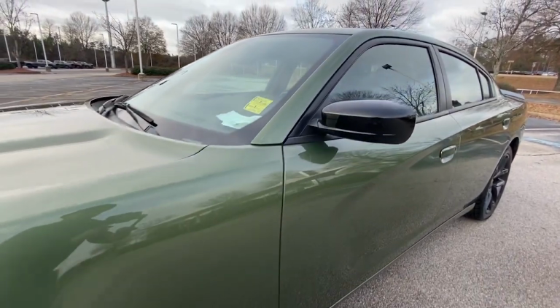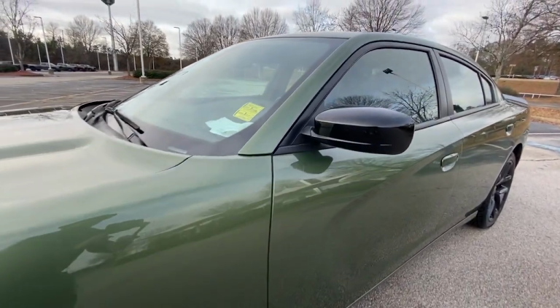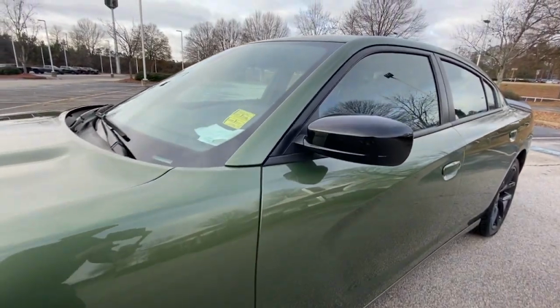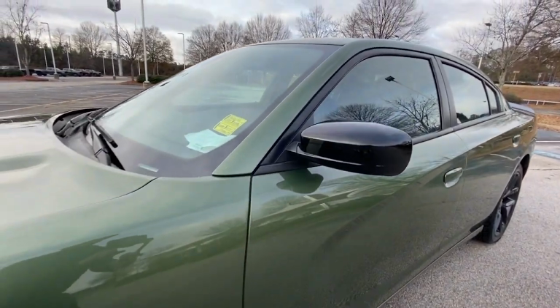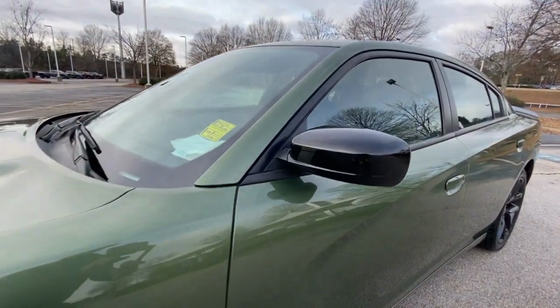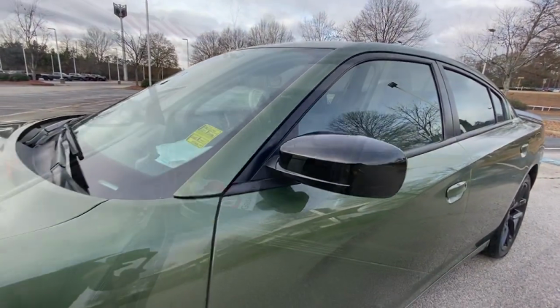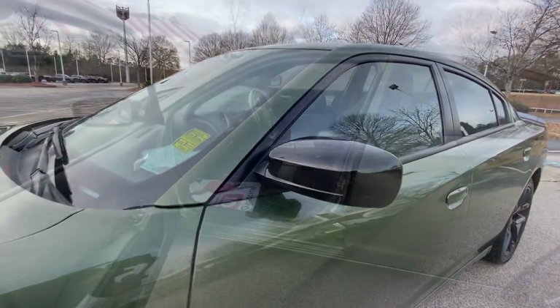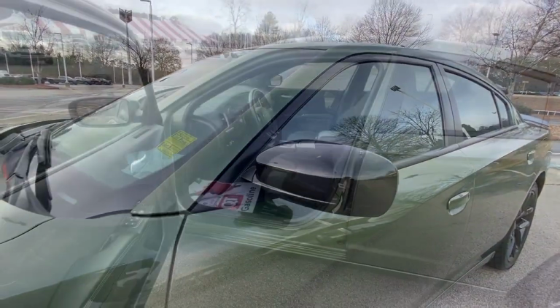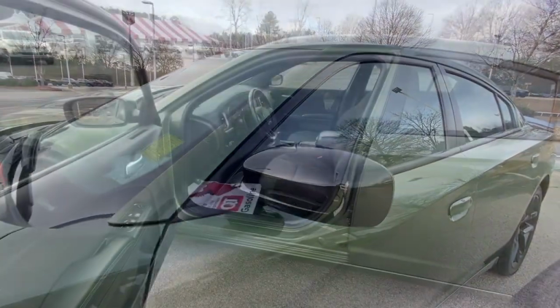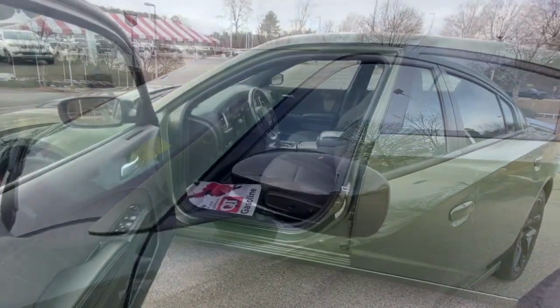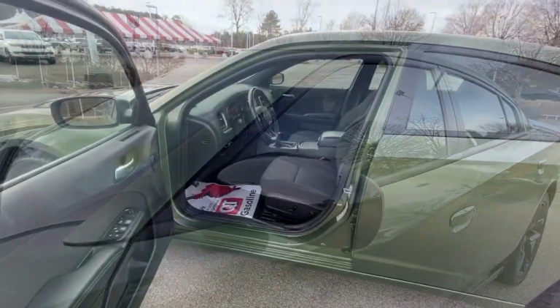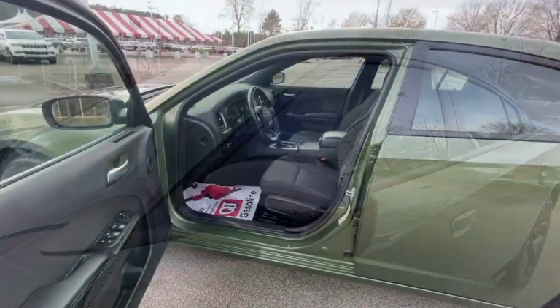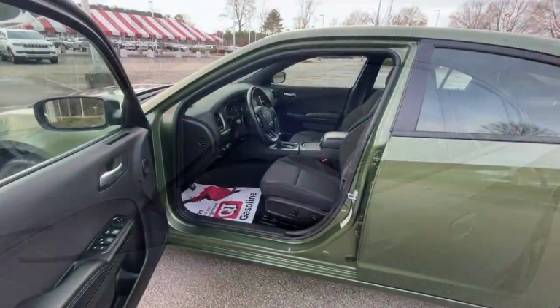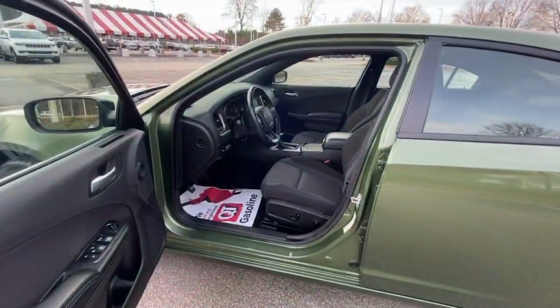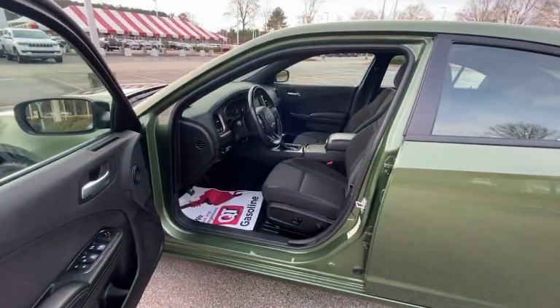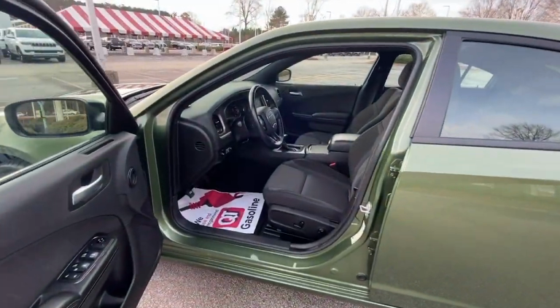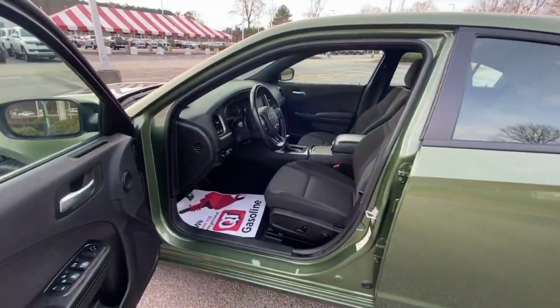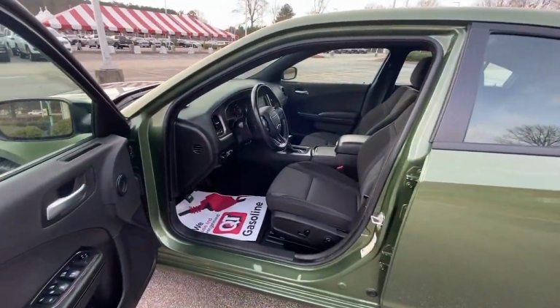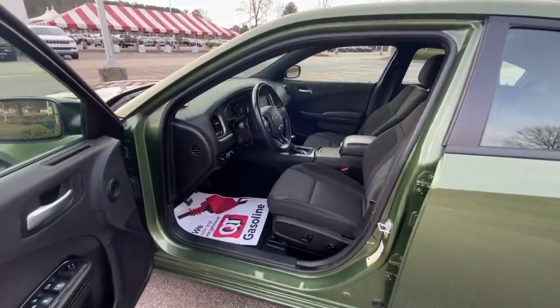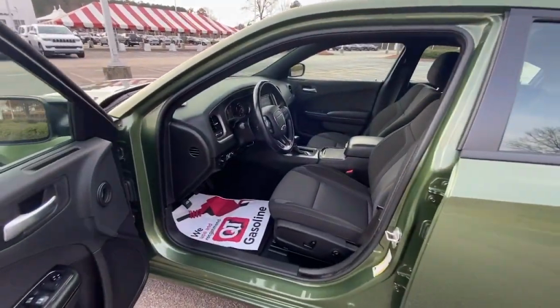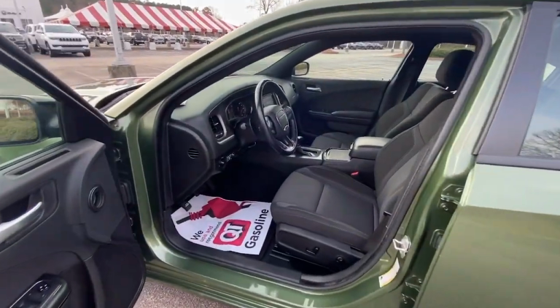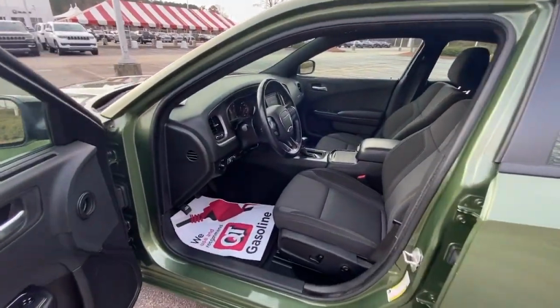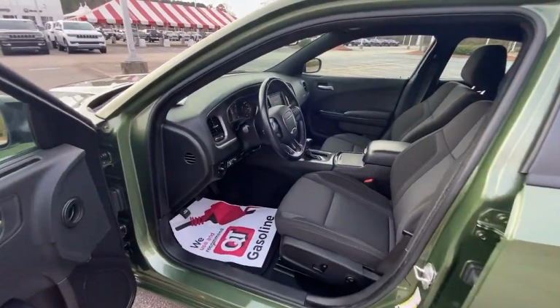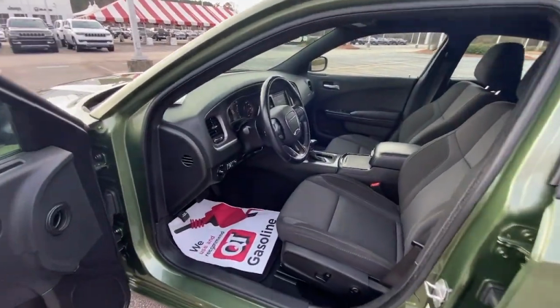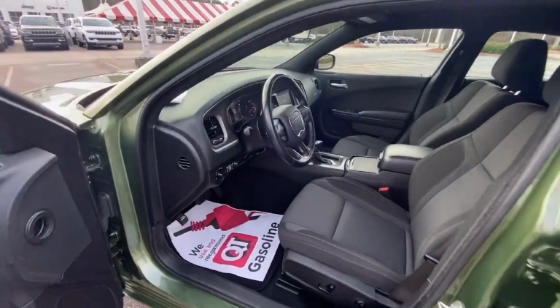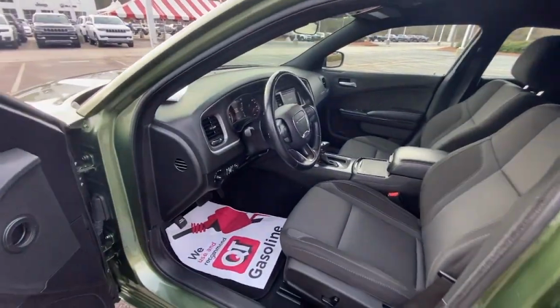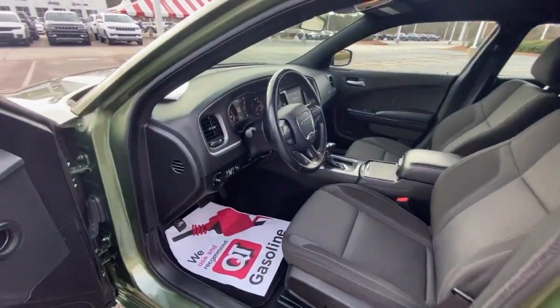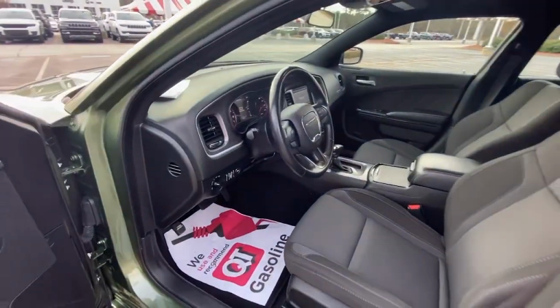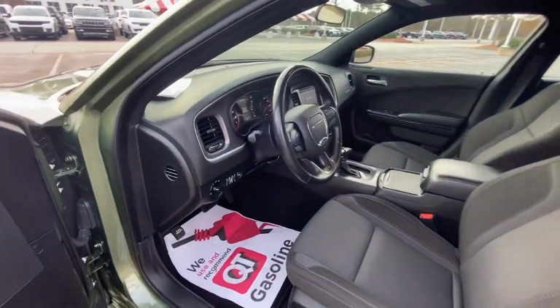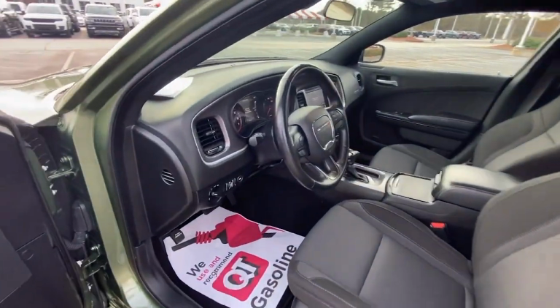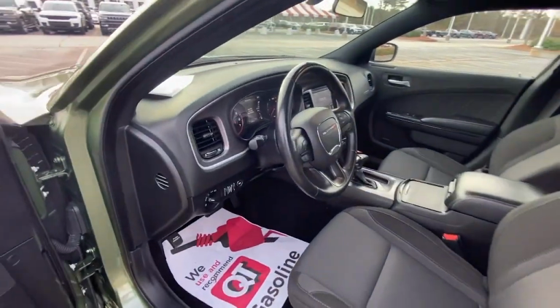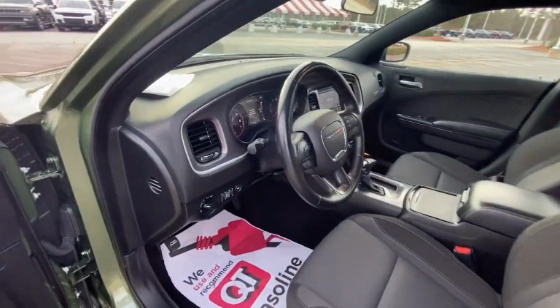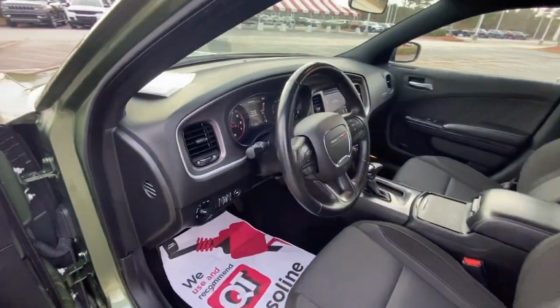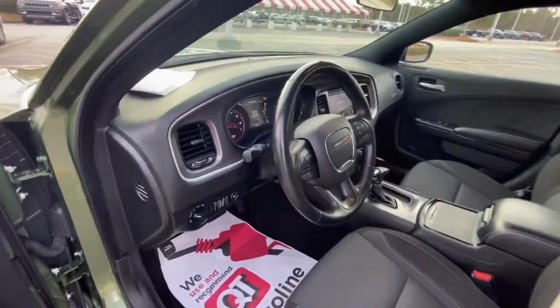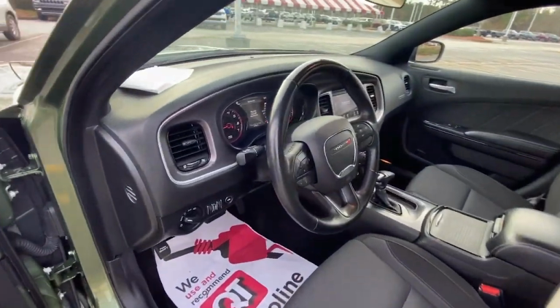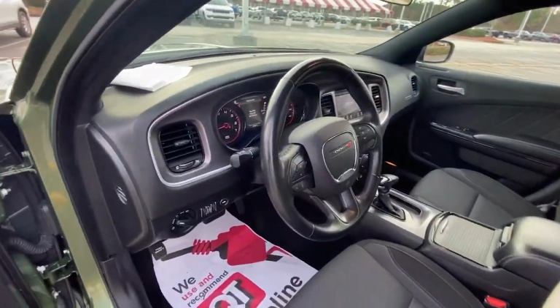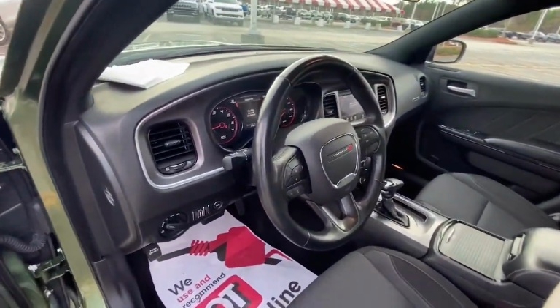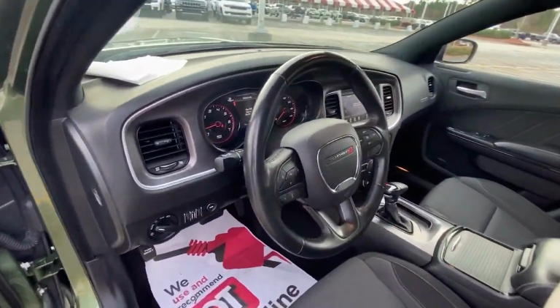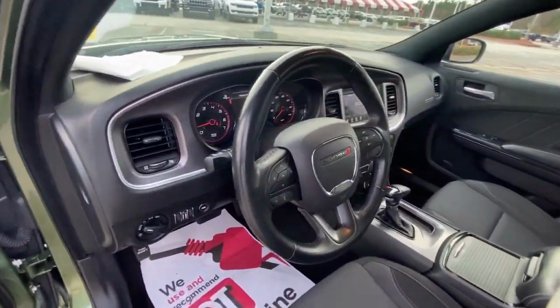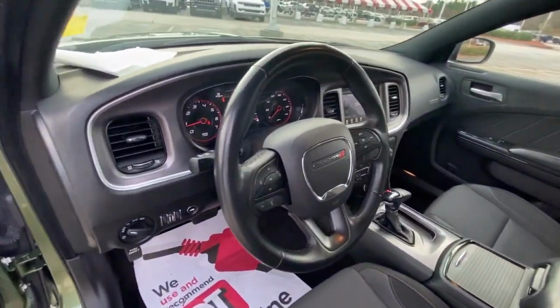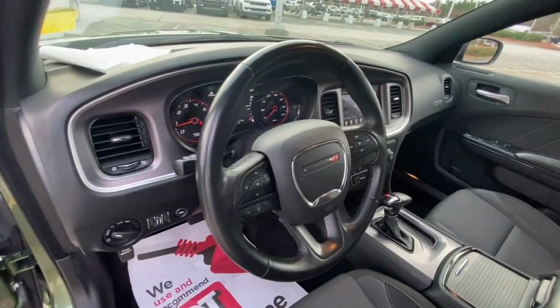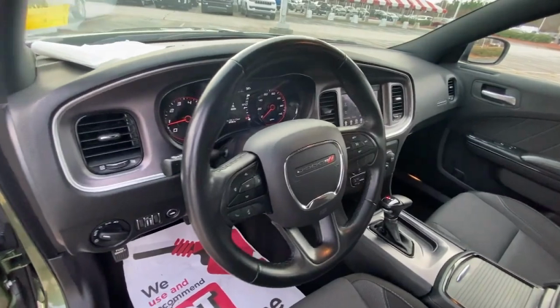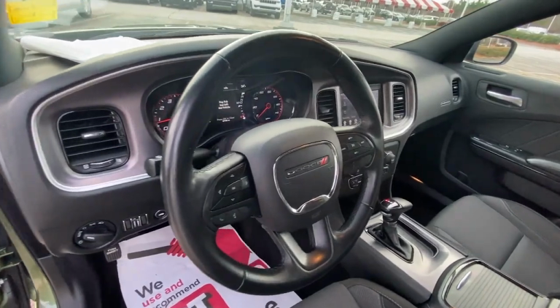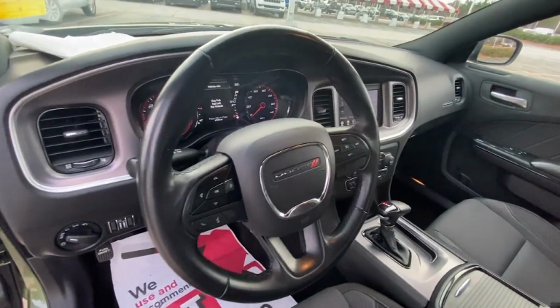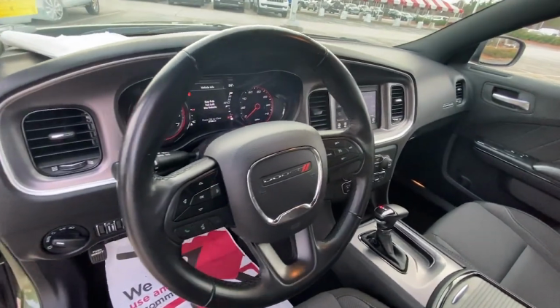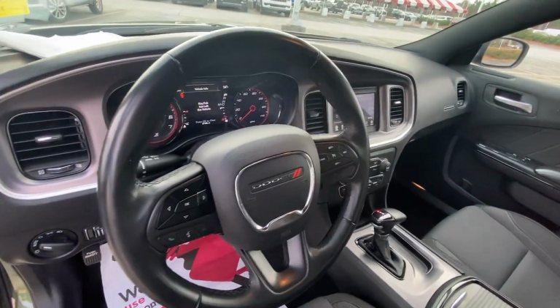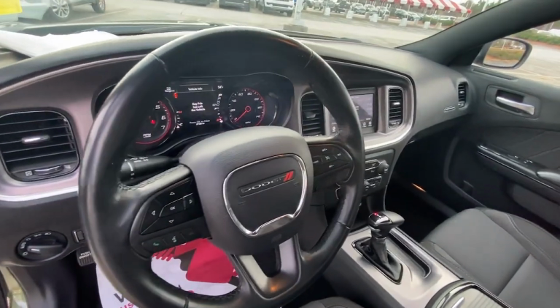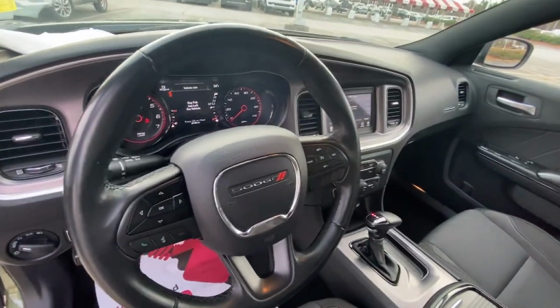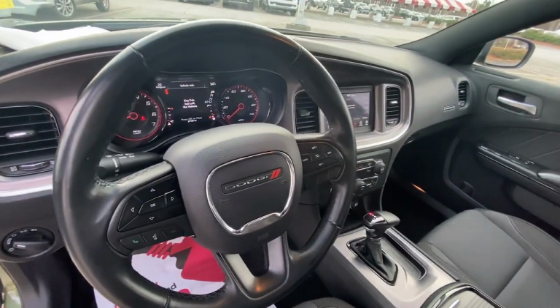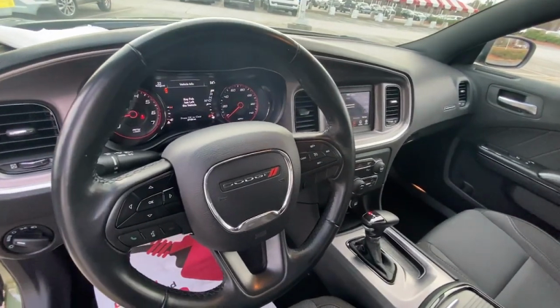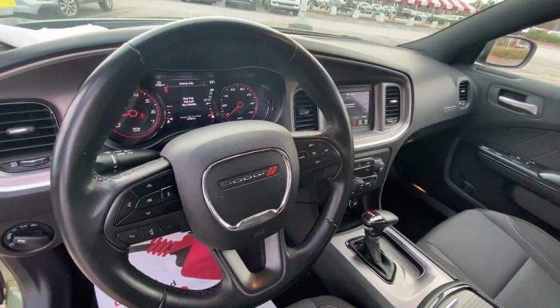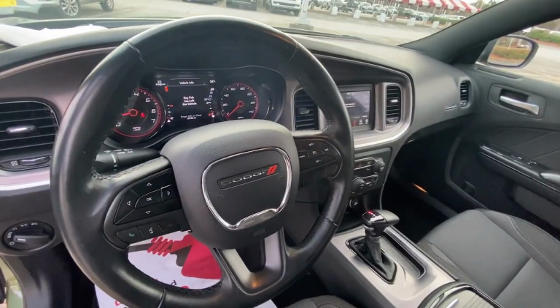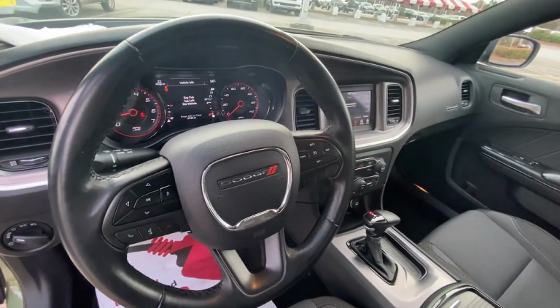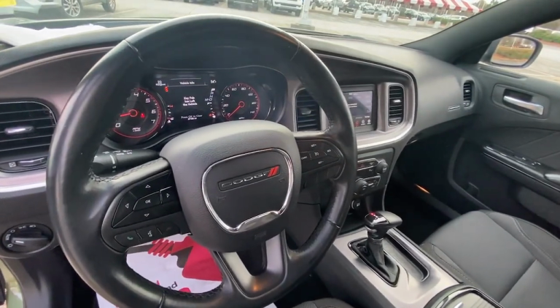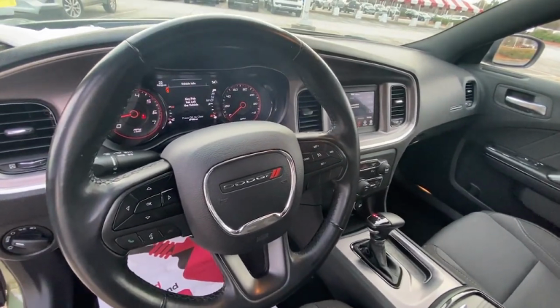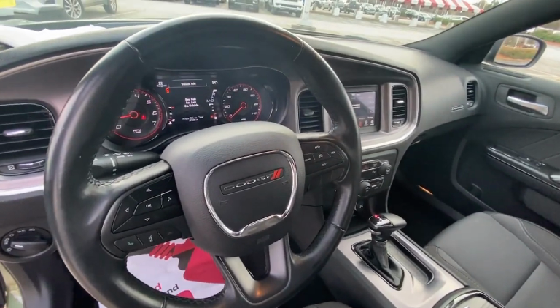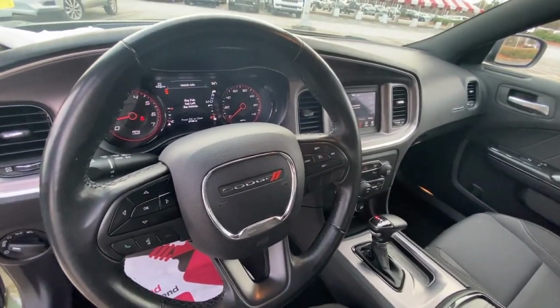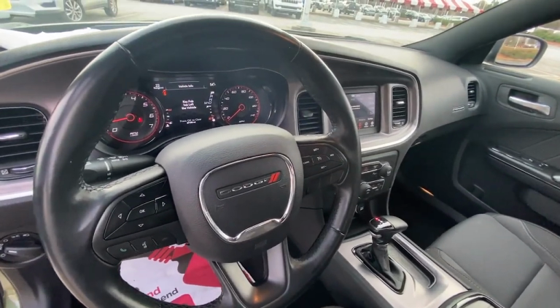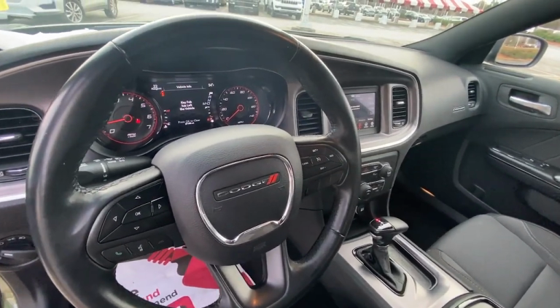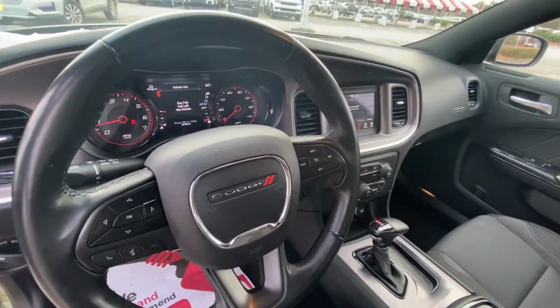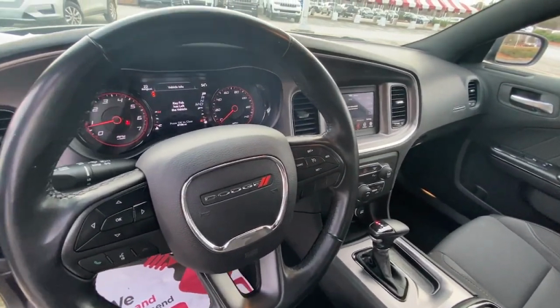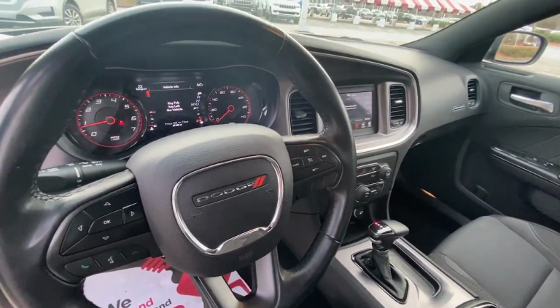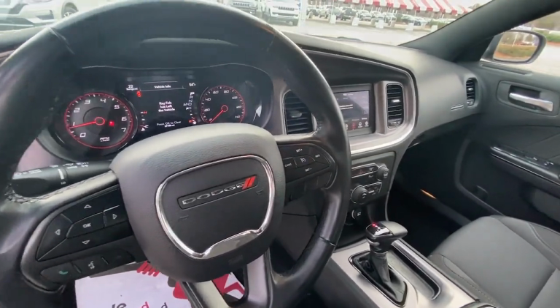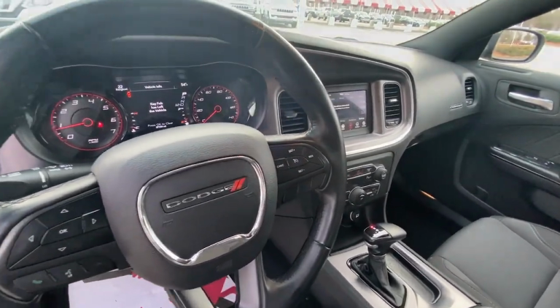Multi-zone AC, aluminum wheels, power driver seat, Bluetooth connection, and steering wheel audio controls.